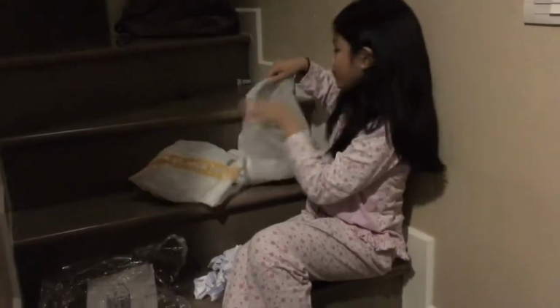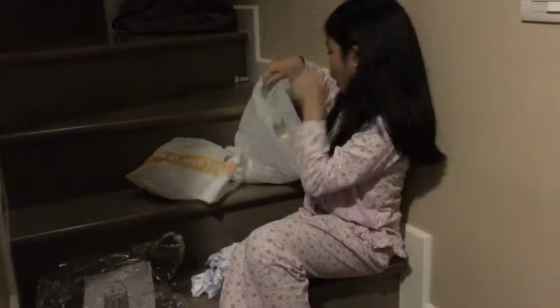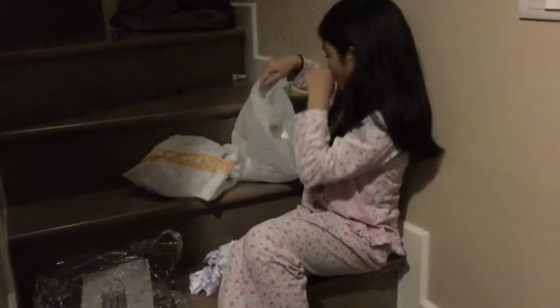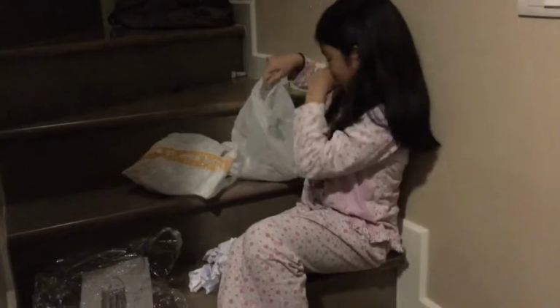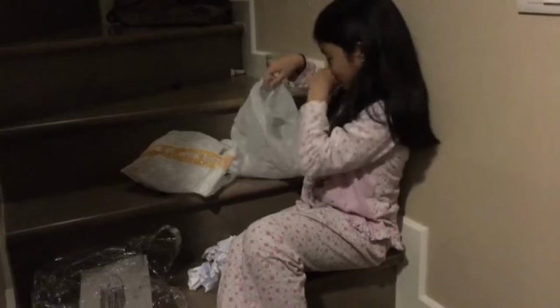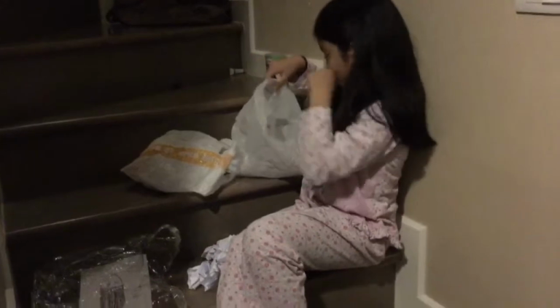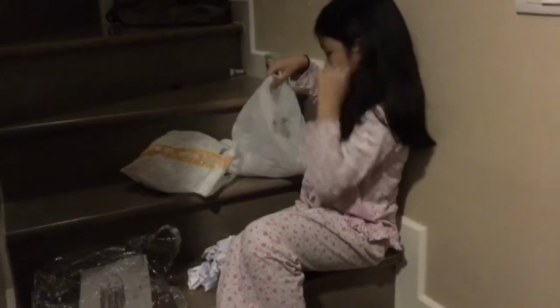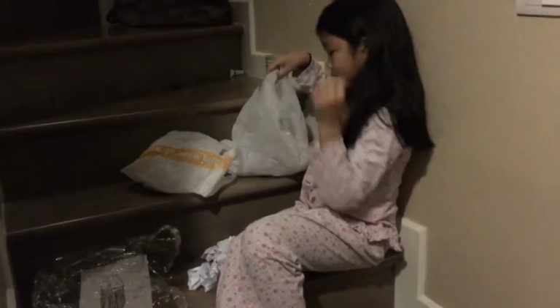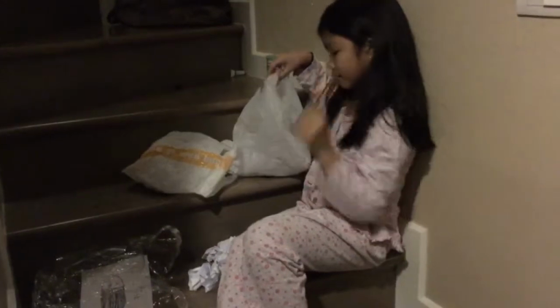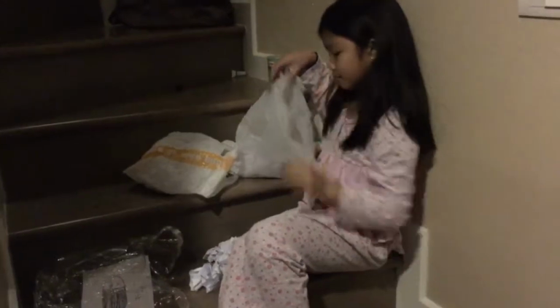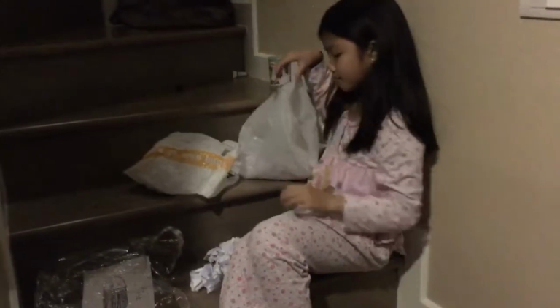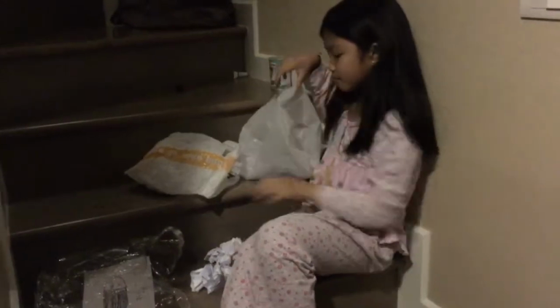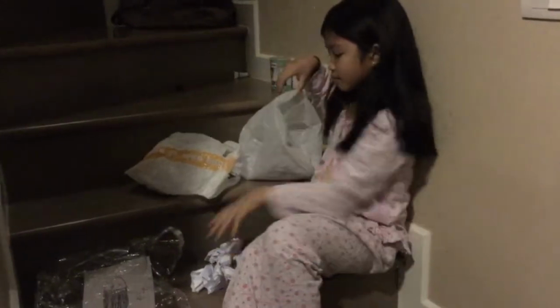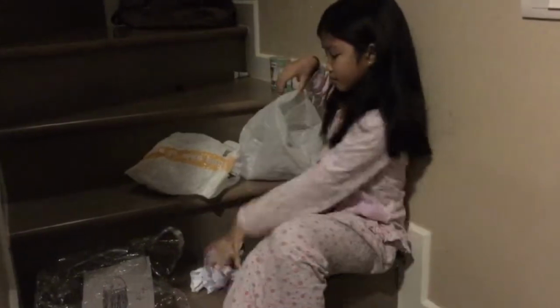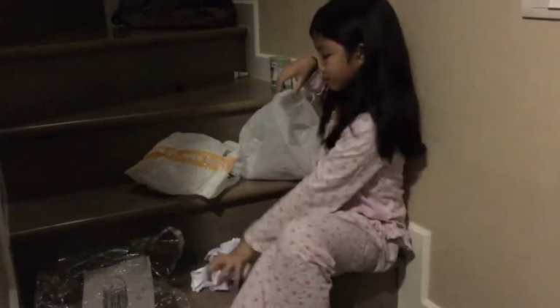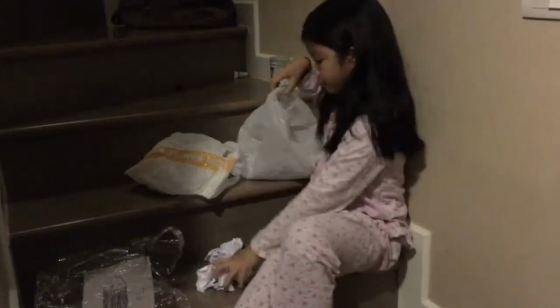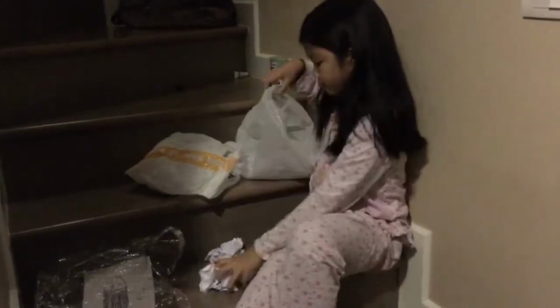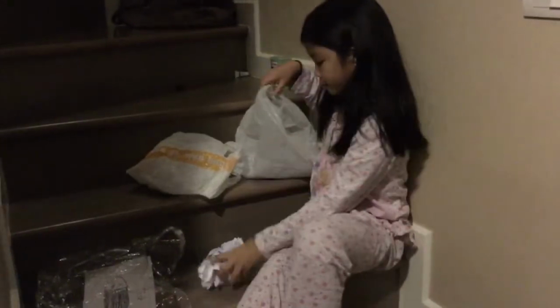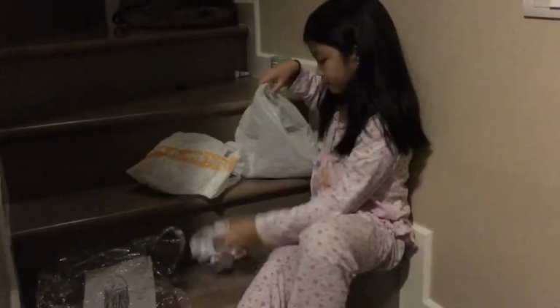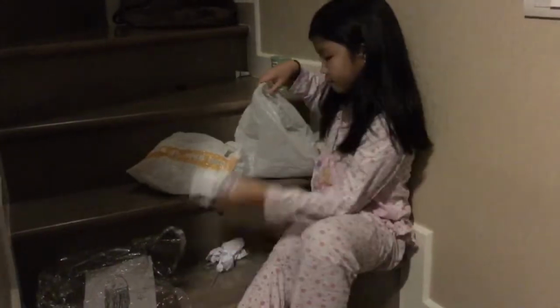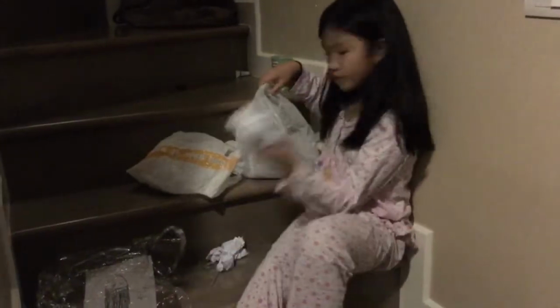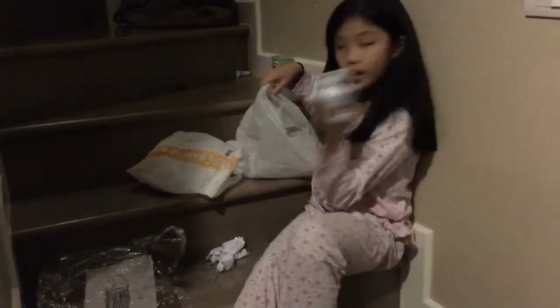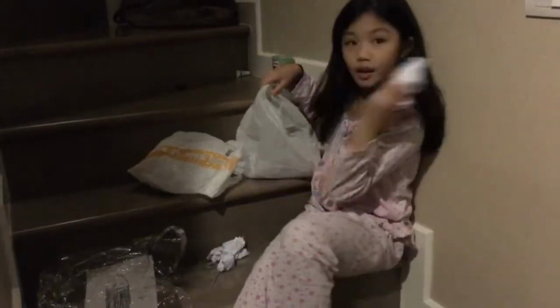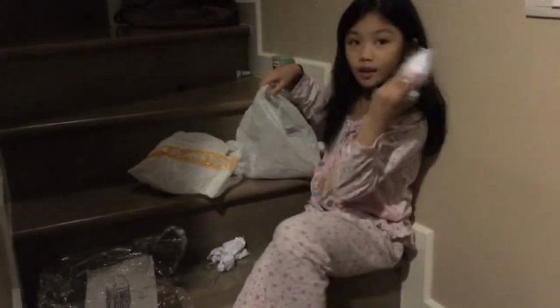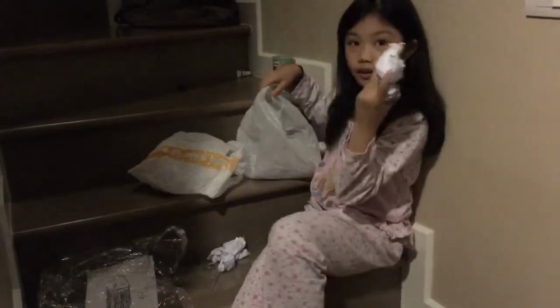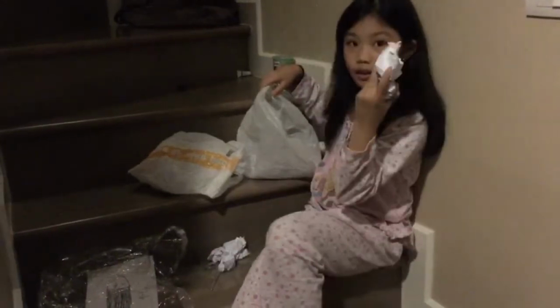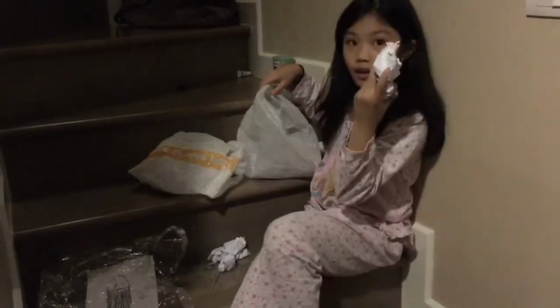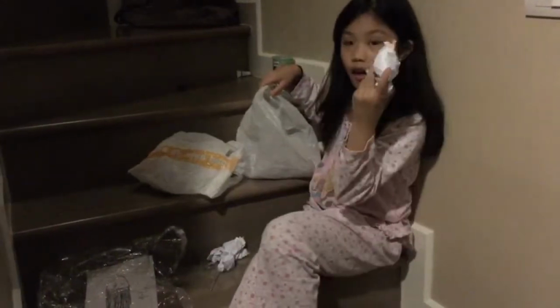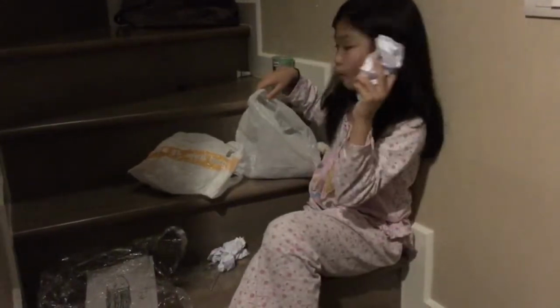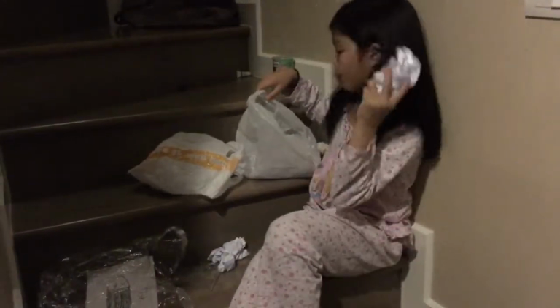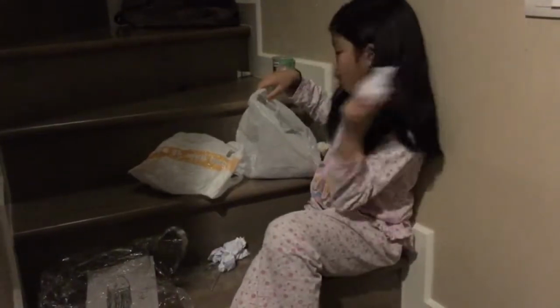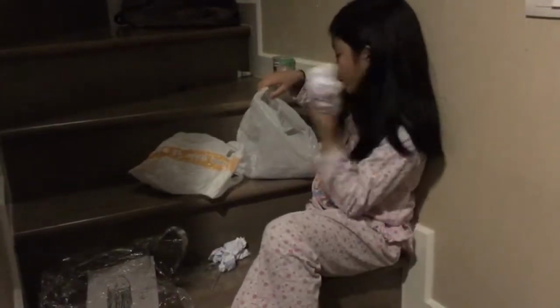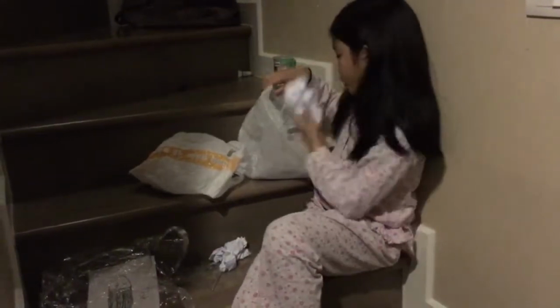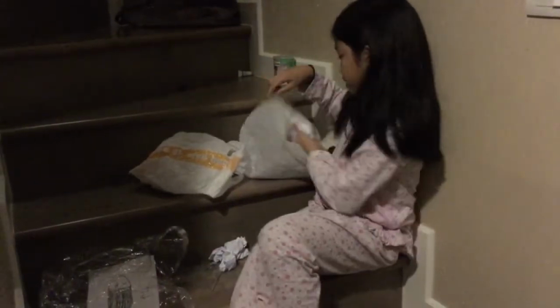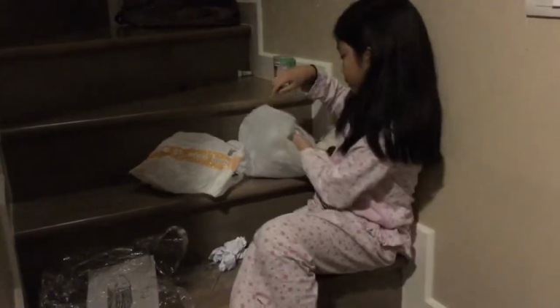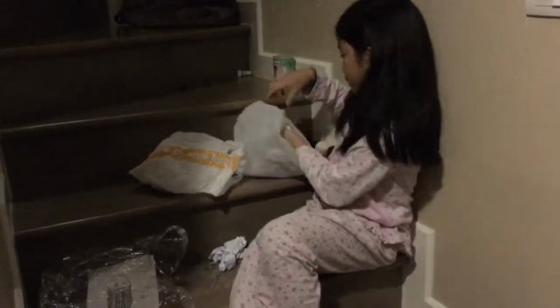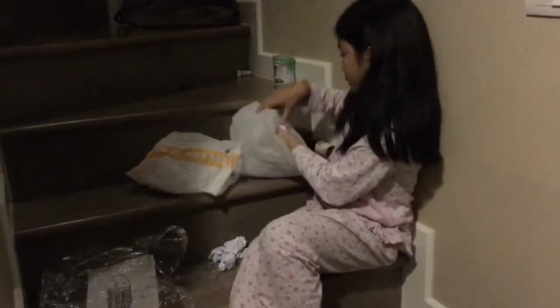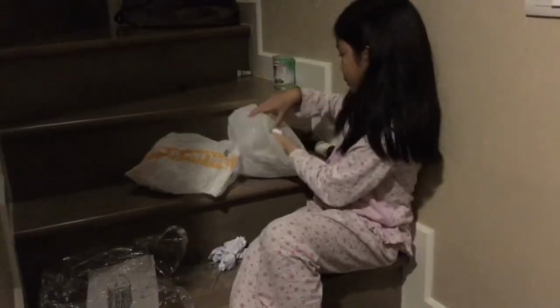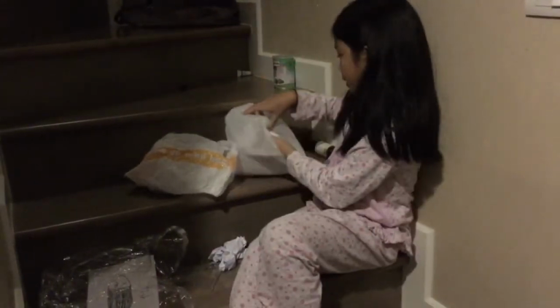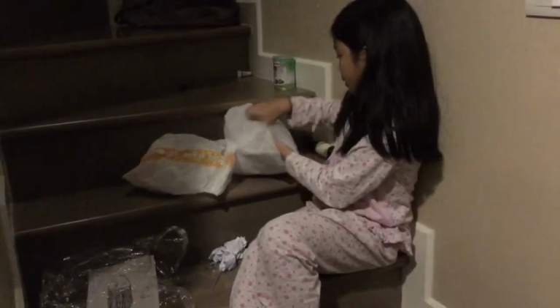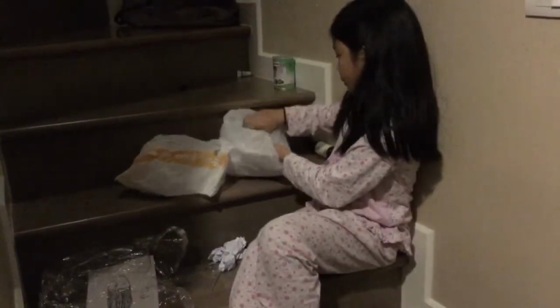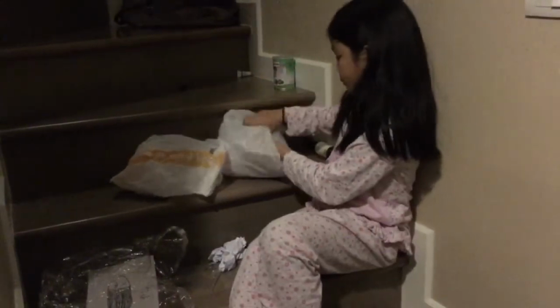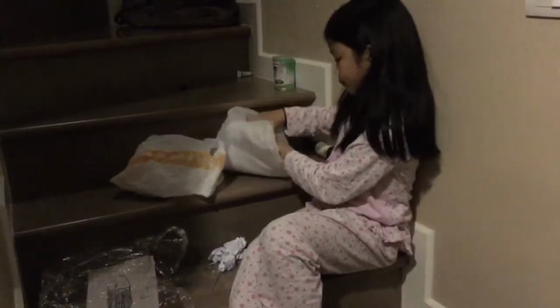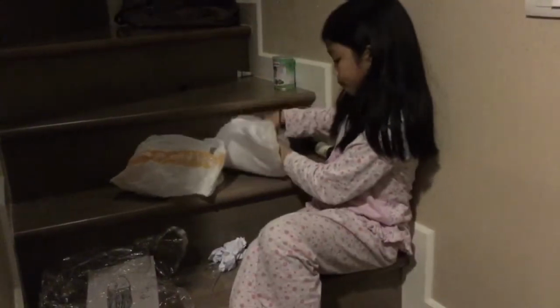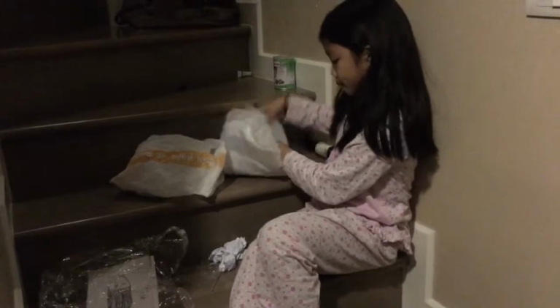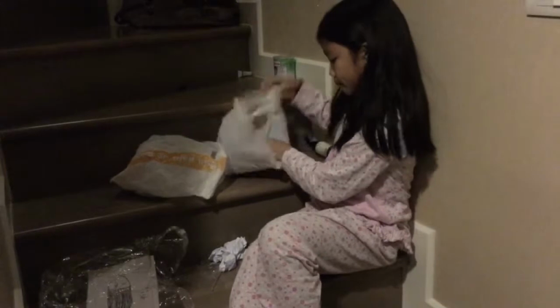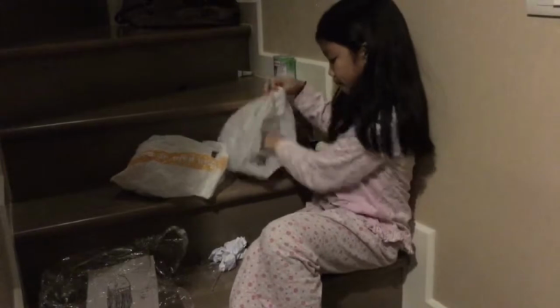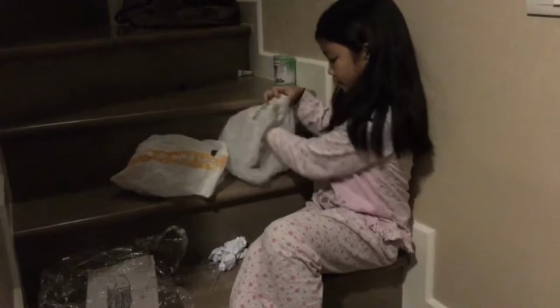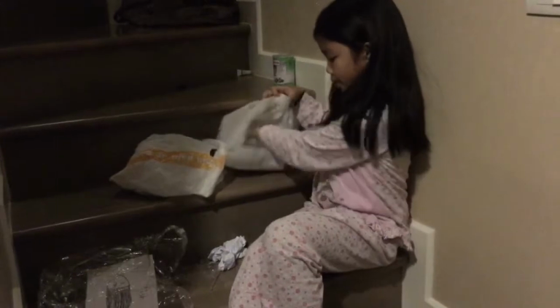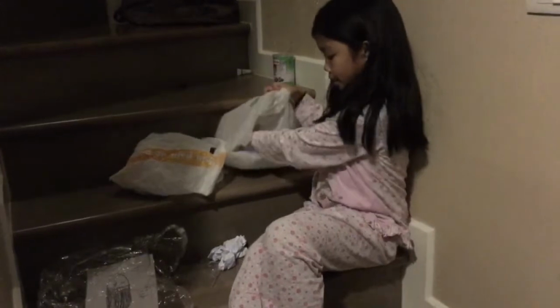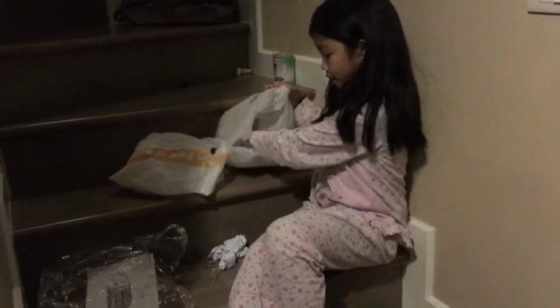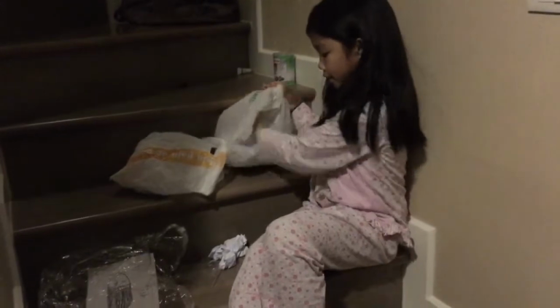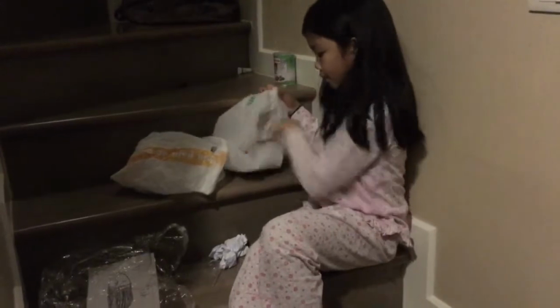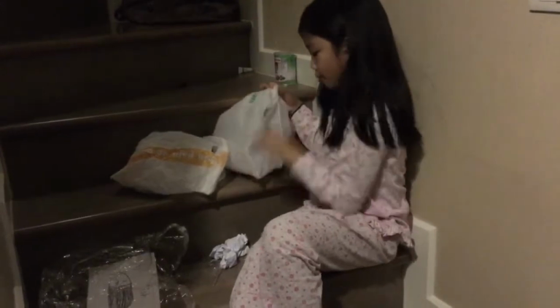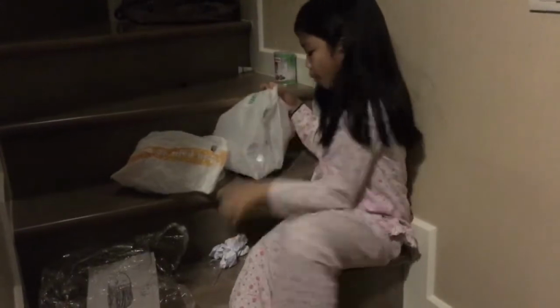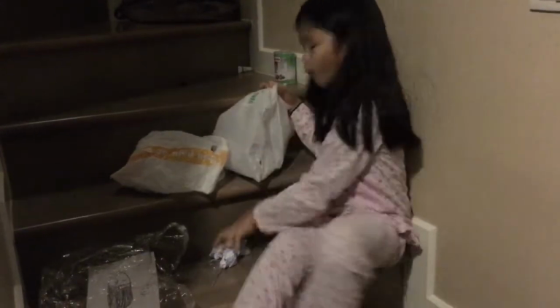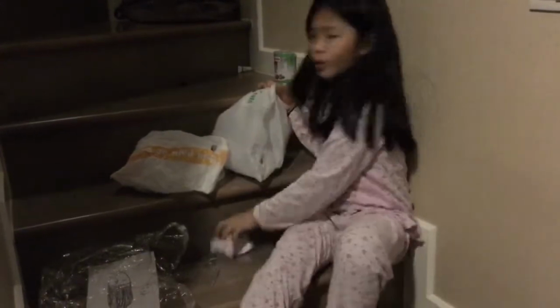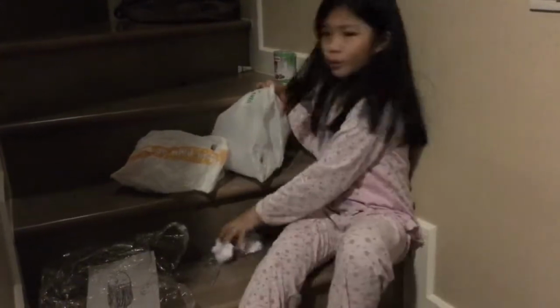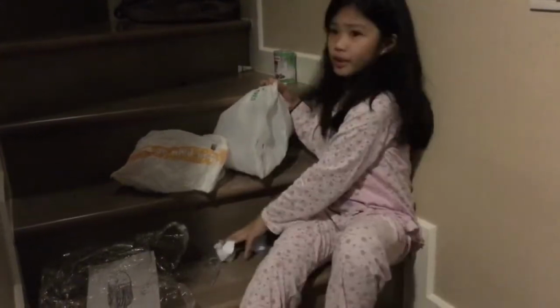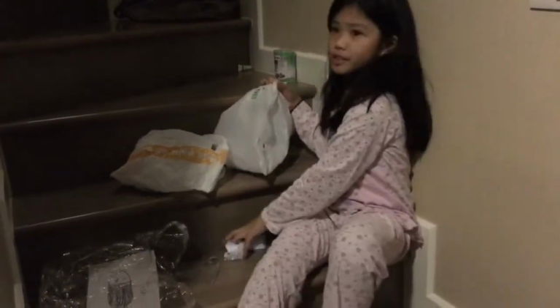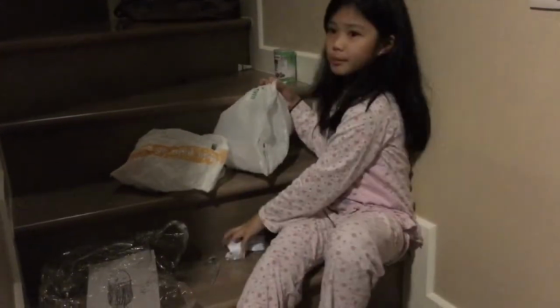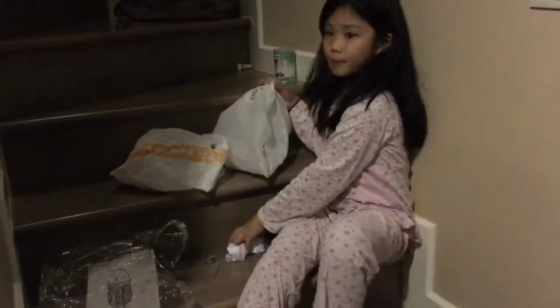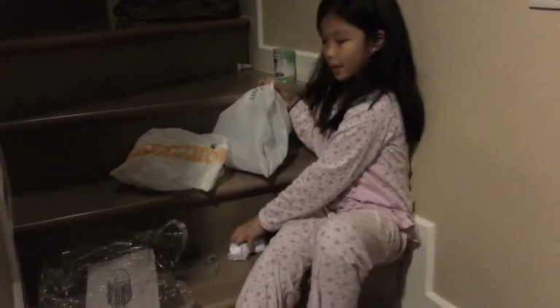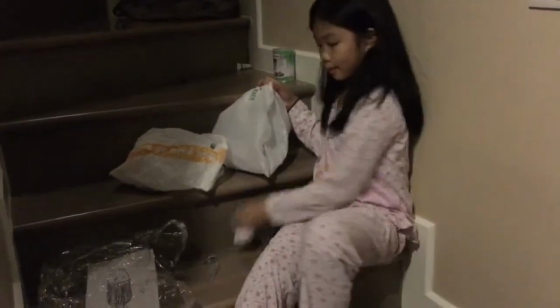I'll pick that up later. Just keep going. More wasted paper. Even more wasted paper.